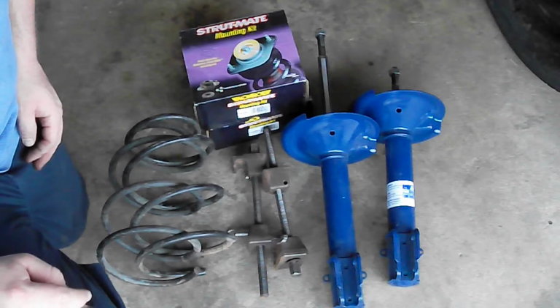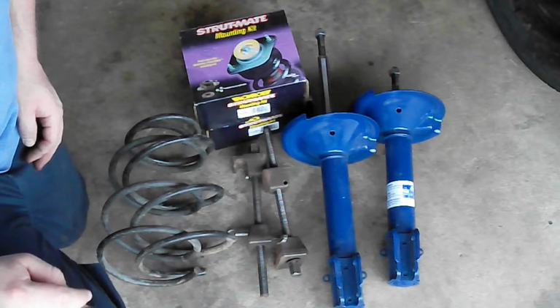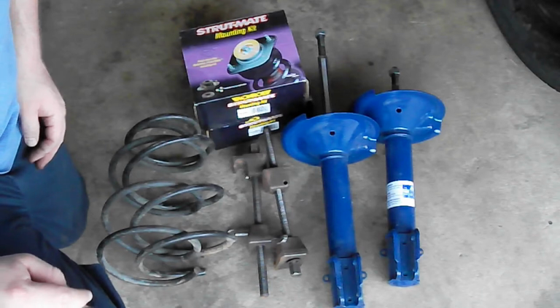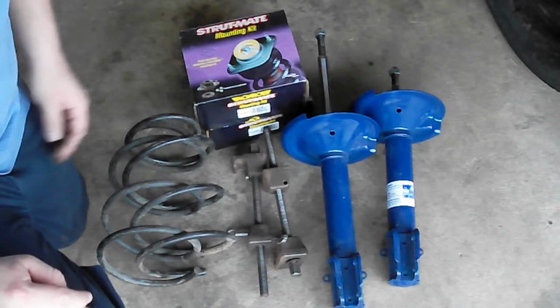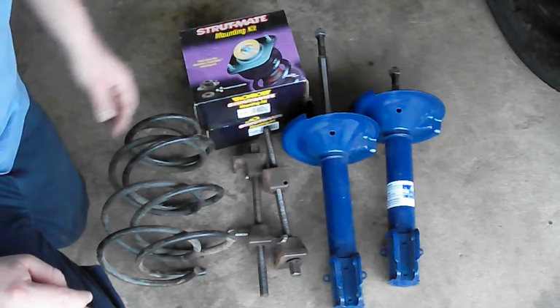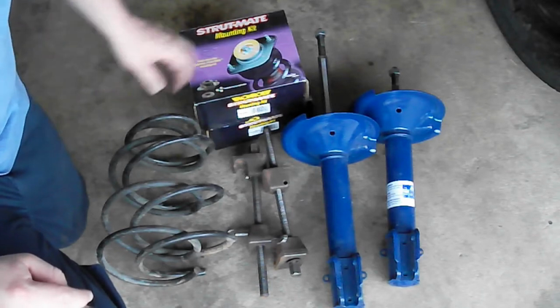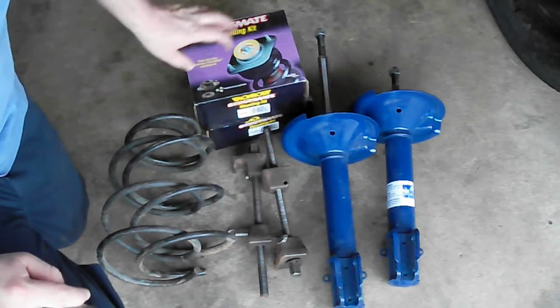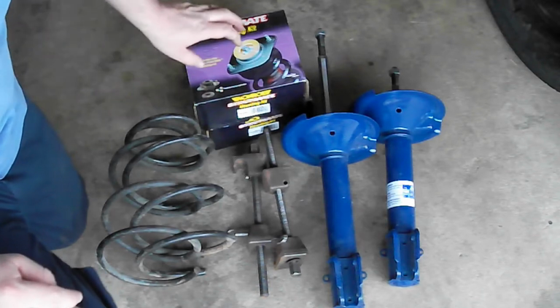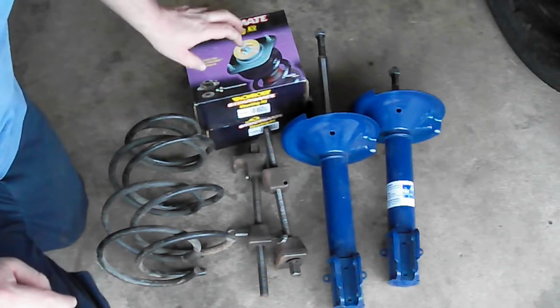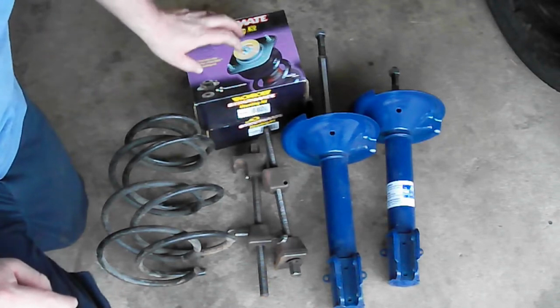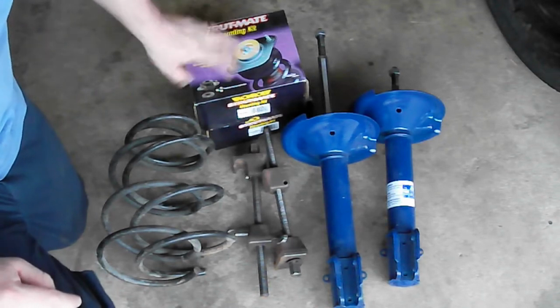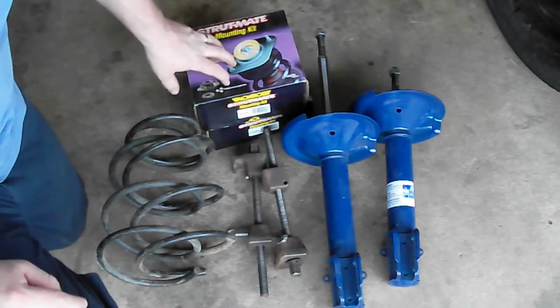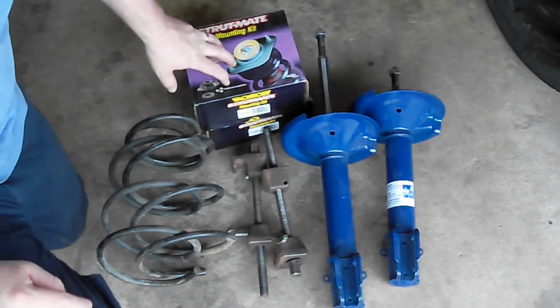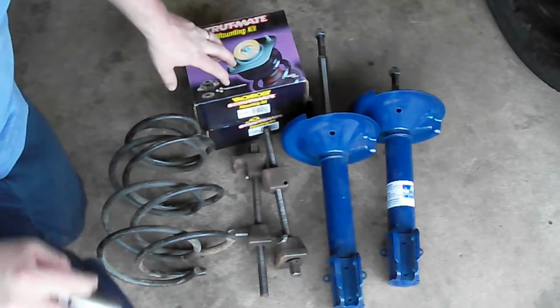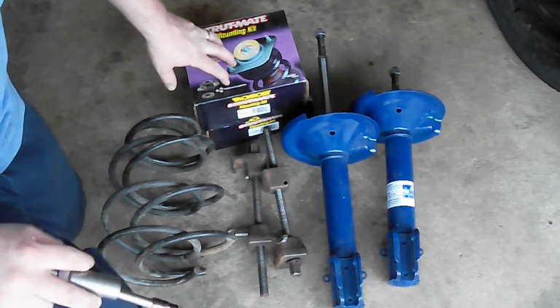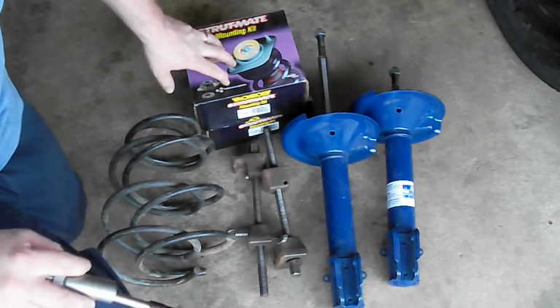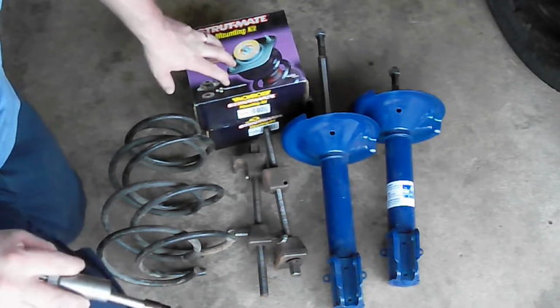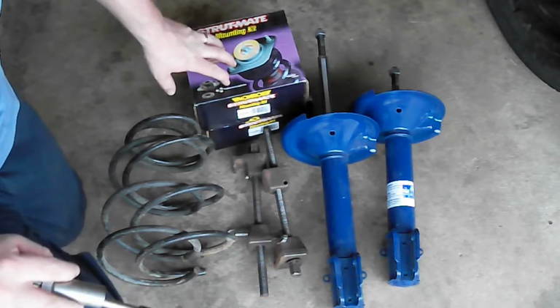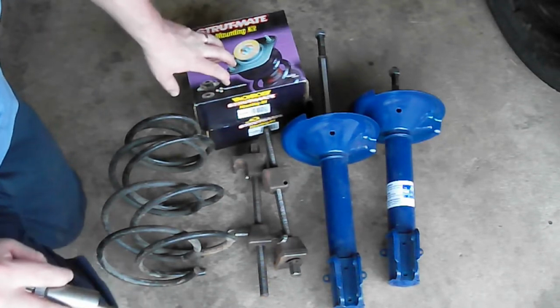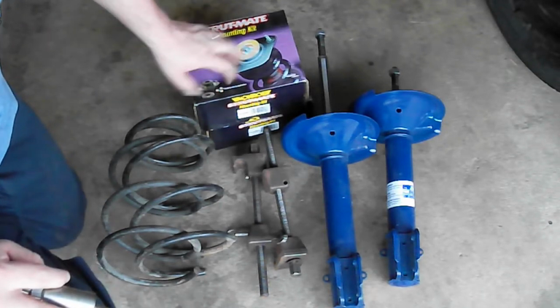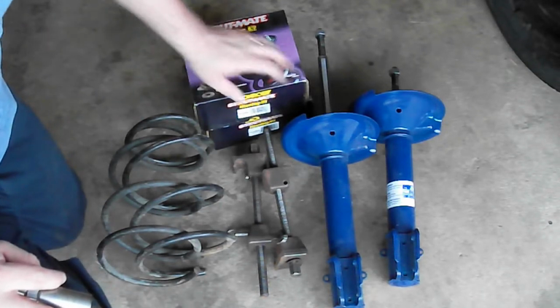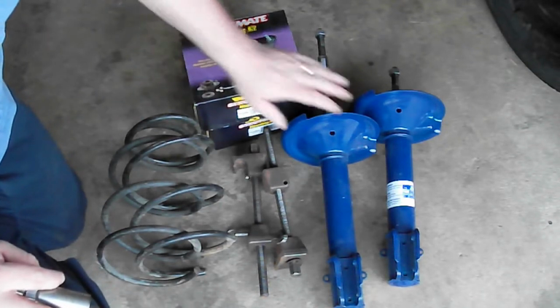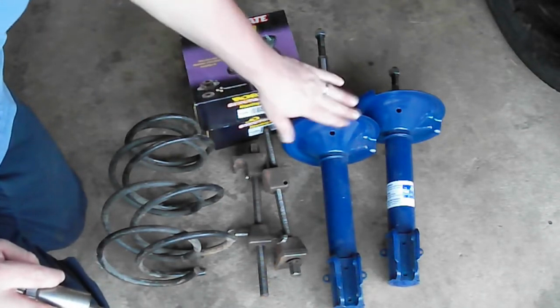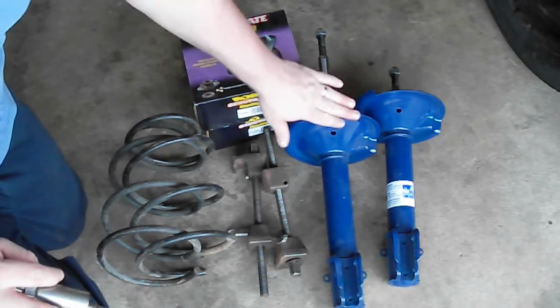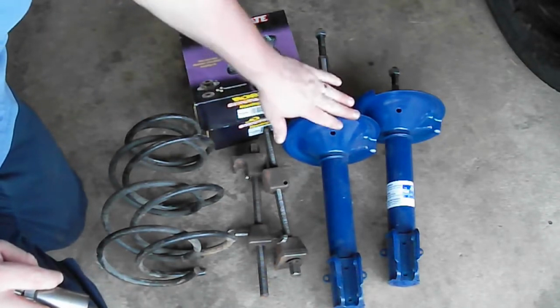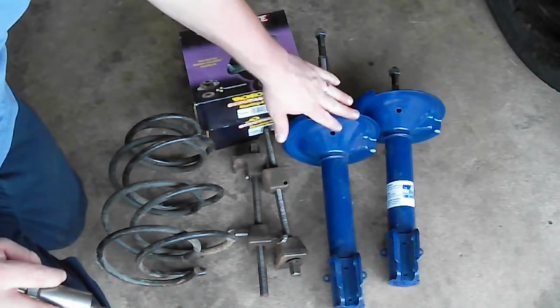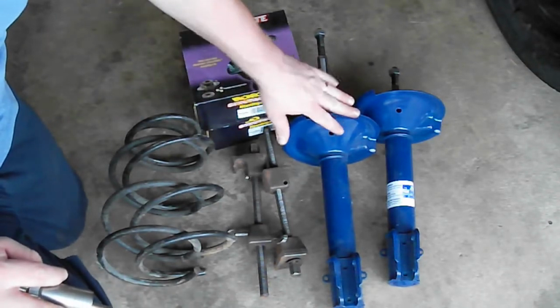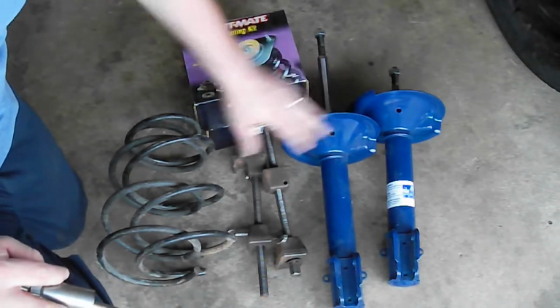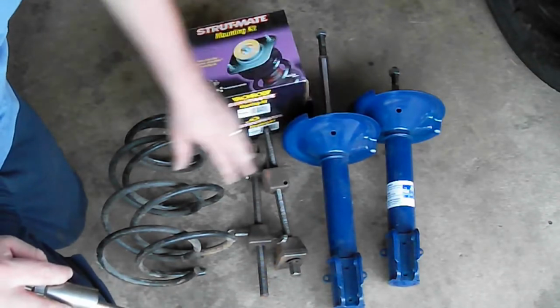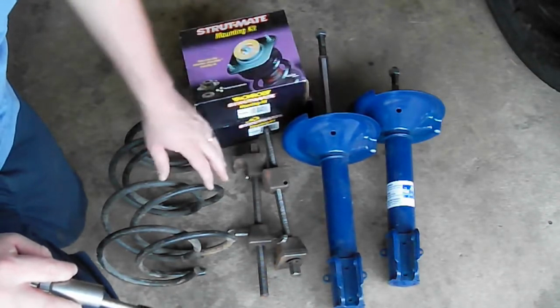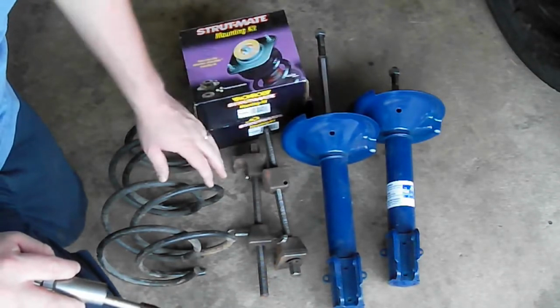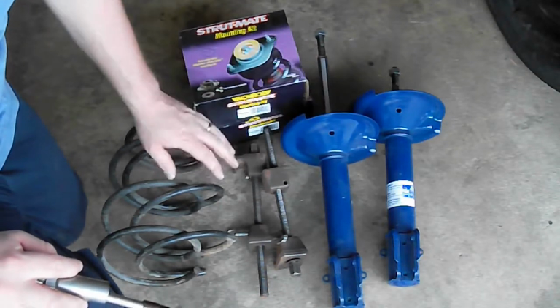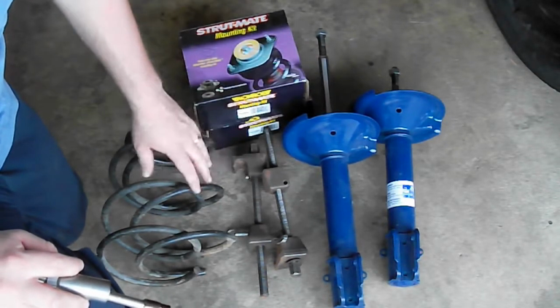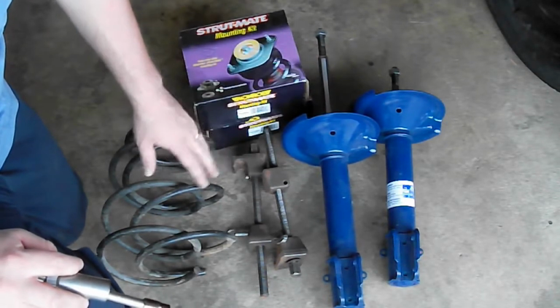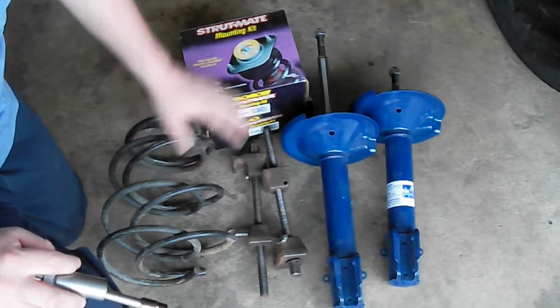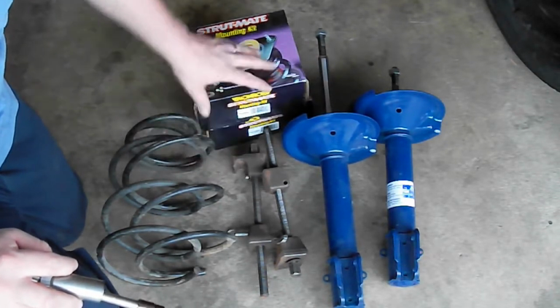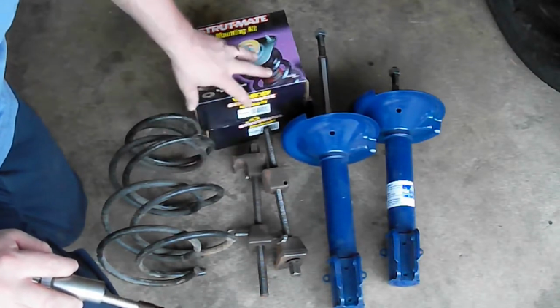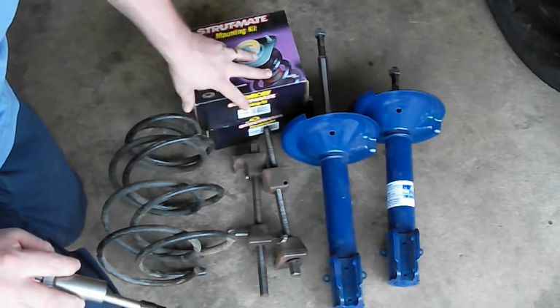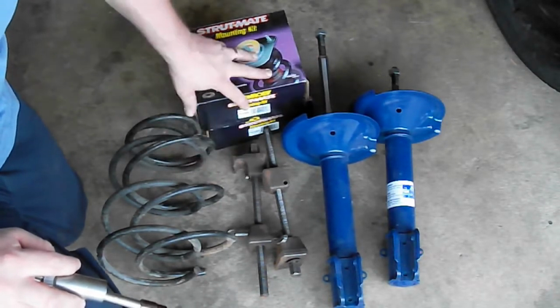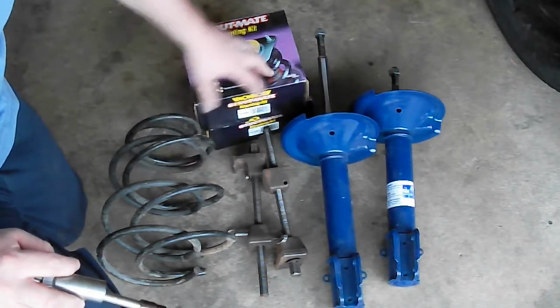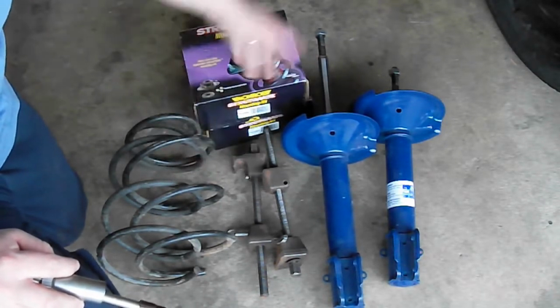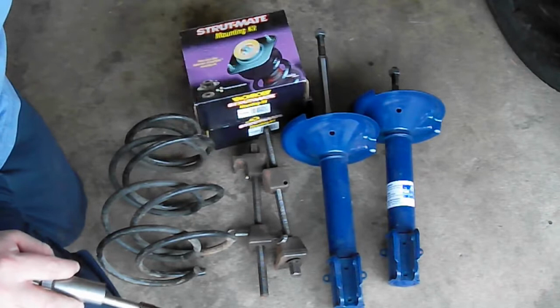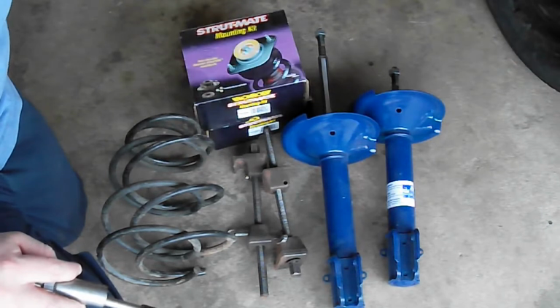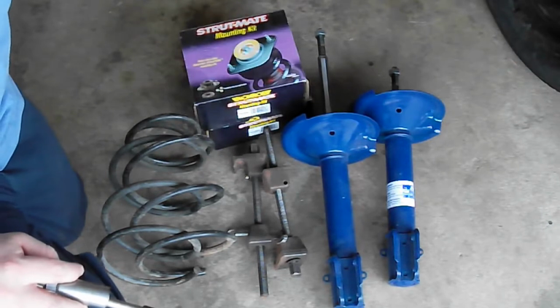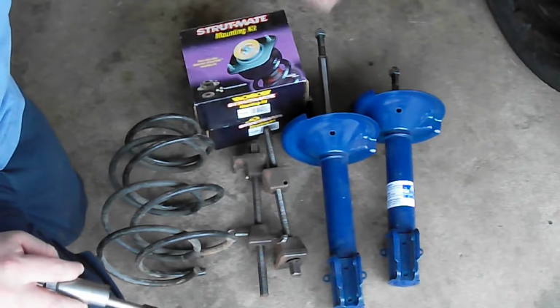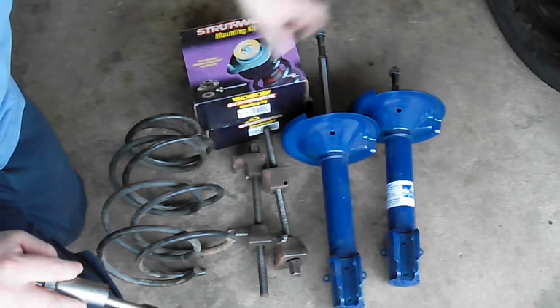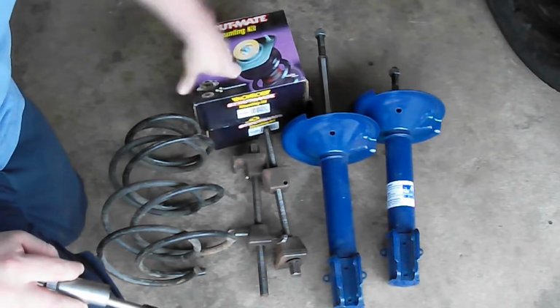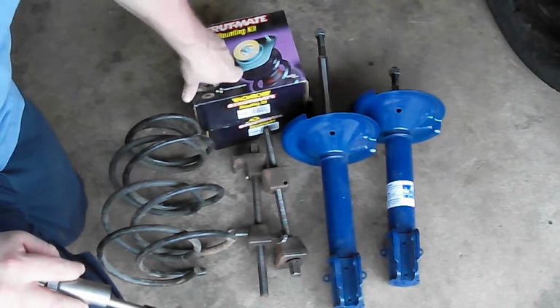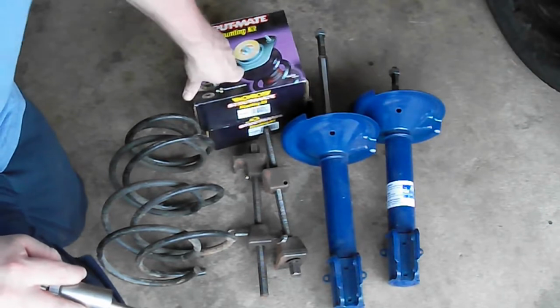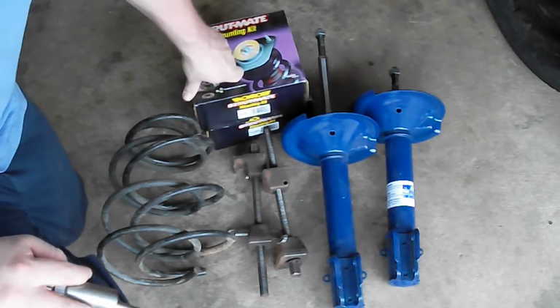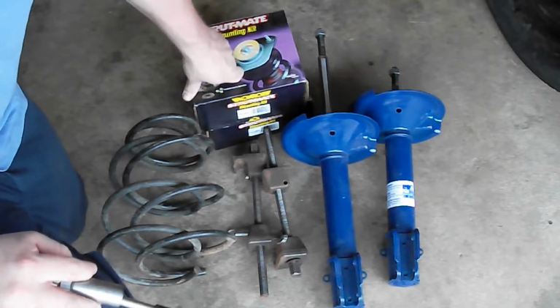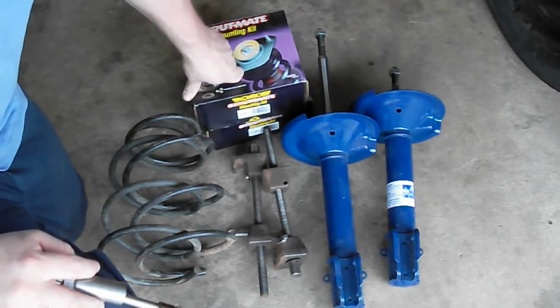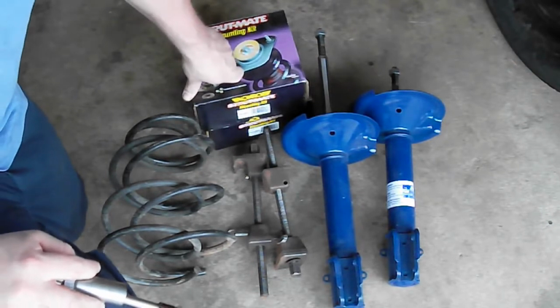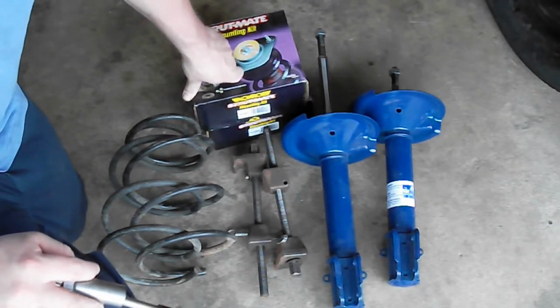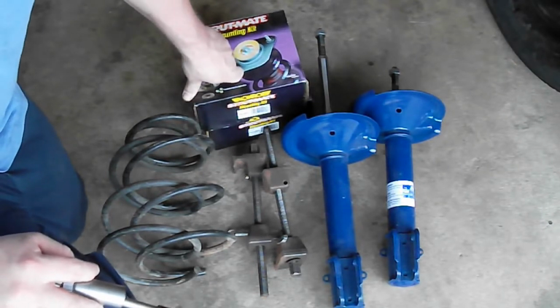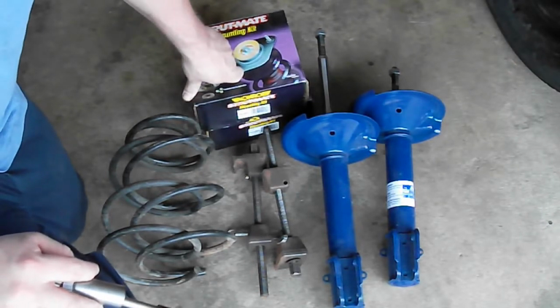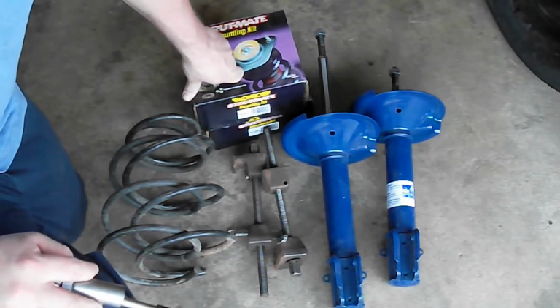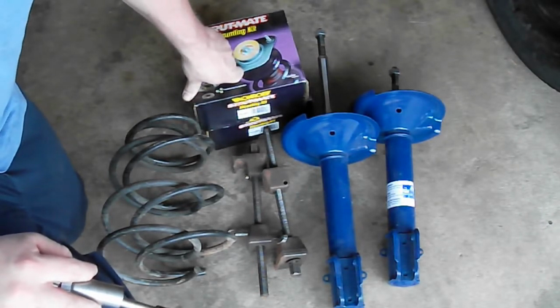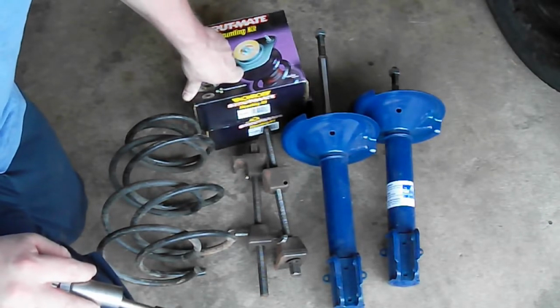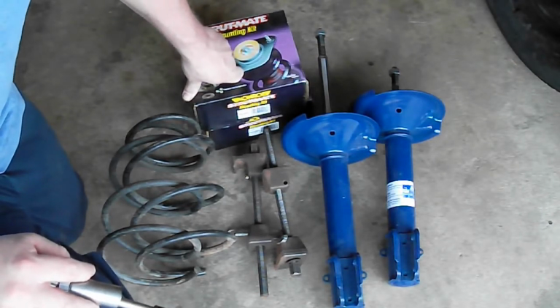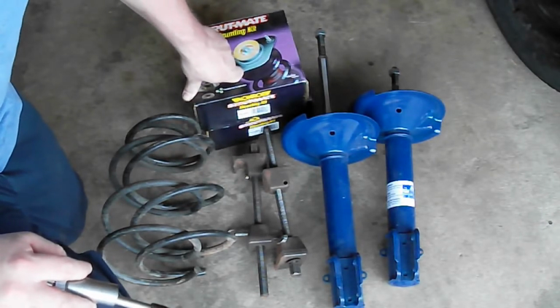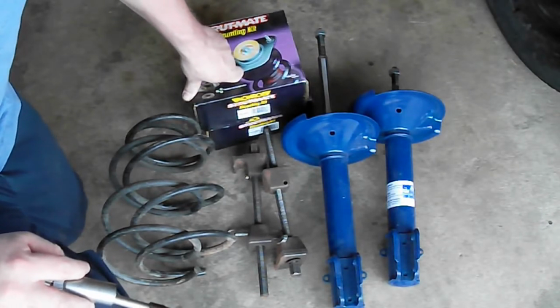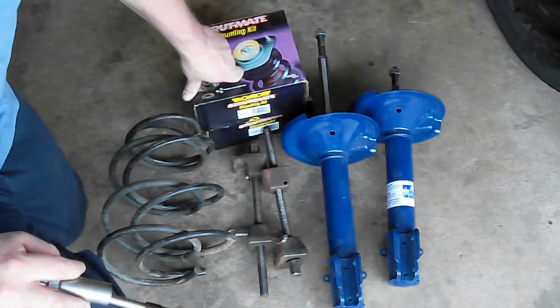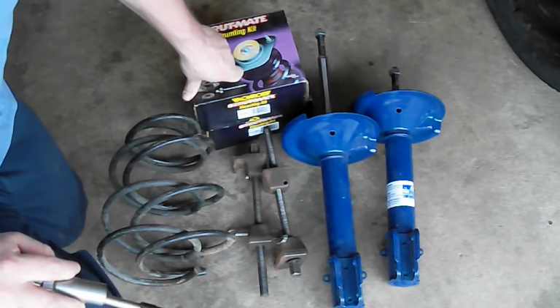Today we're going to build some new struts and spring combos for this little Neon over here.